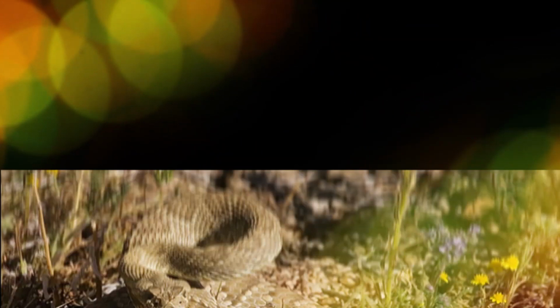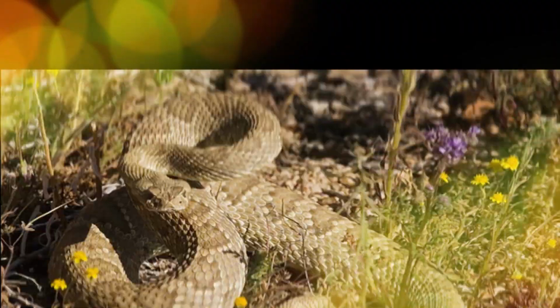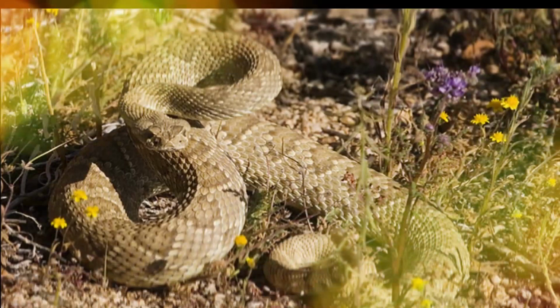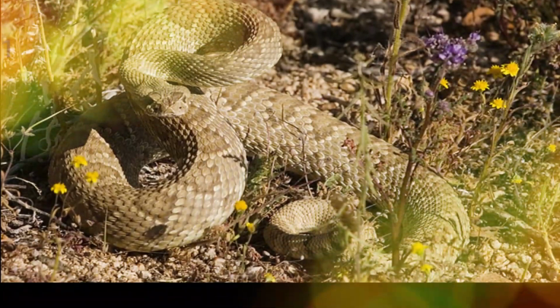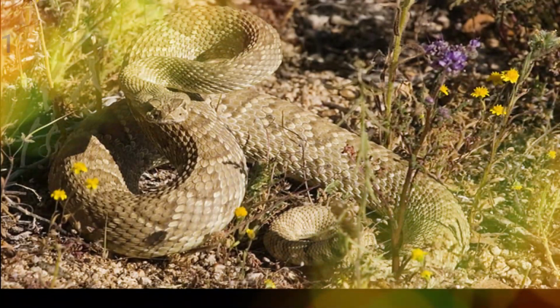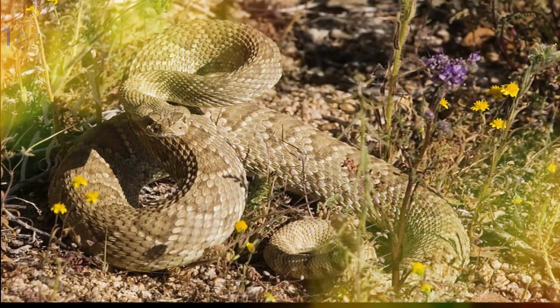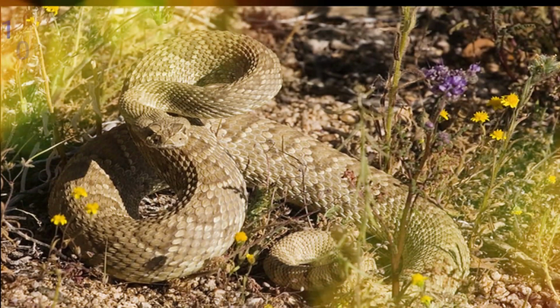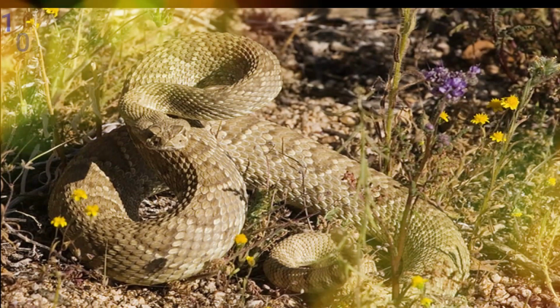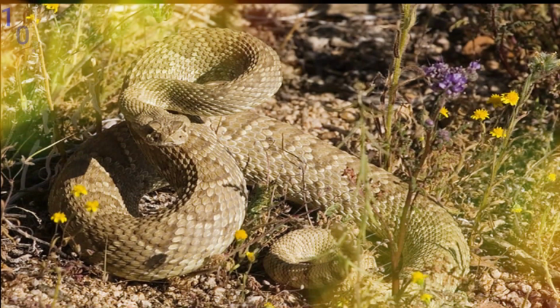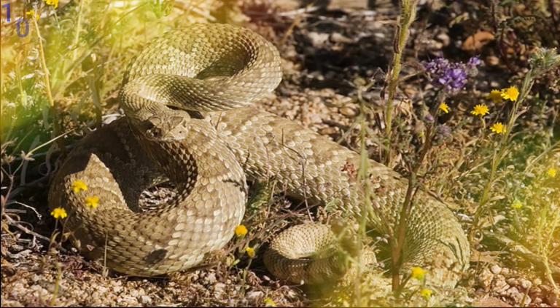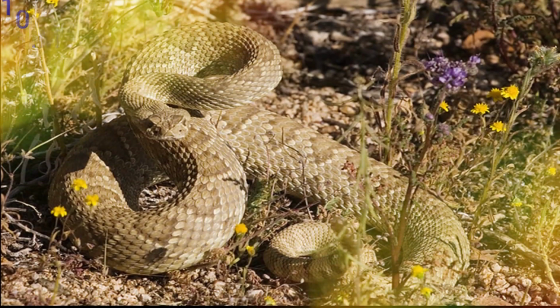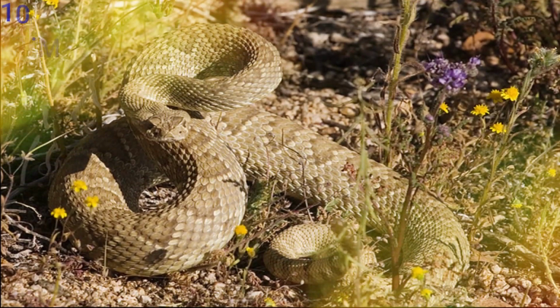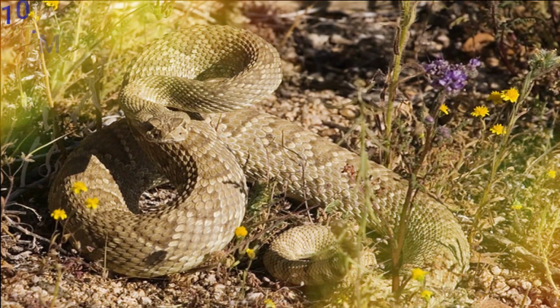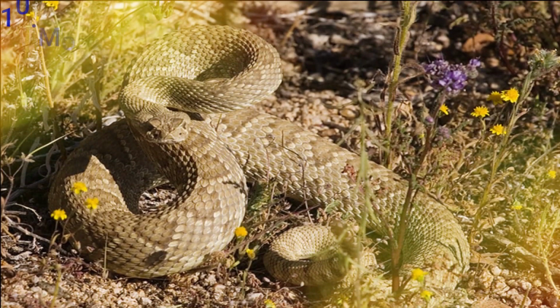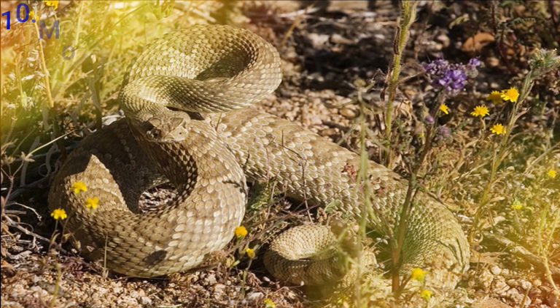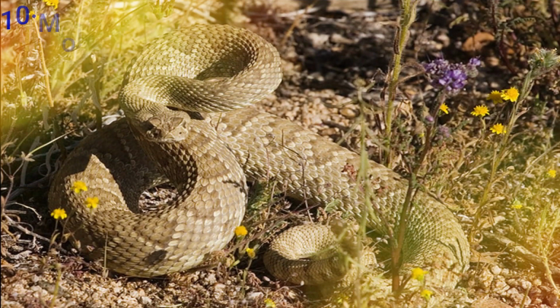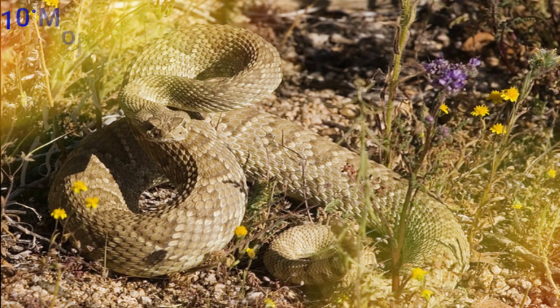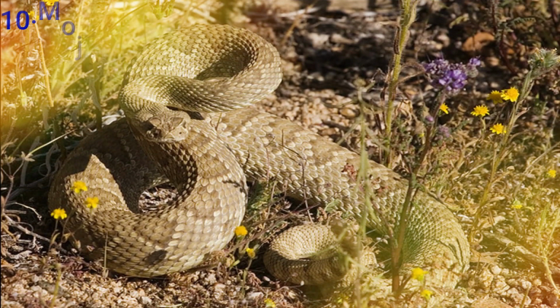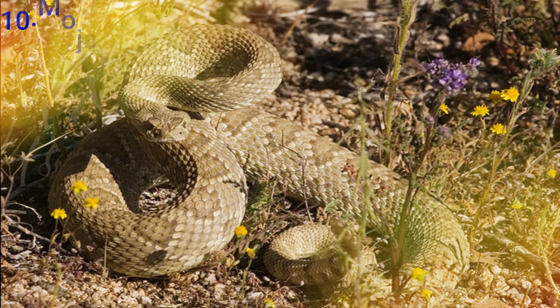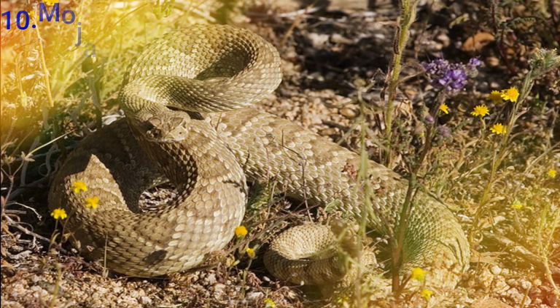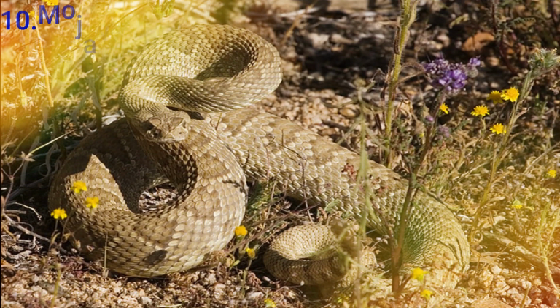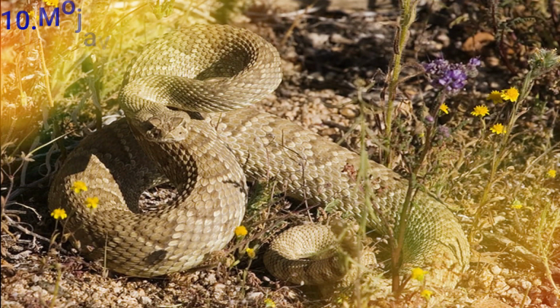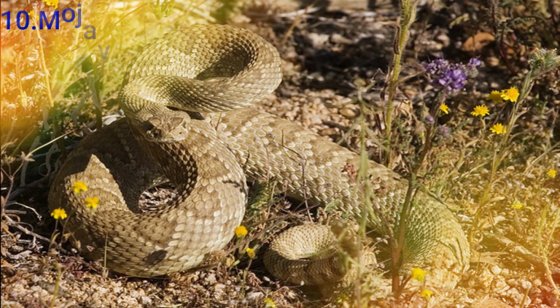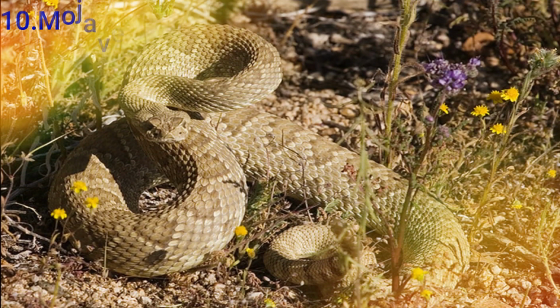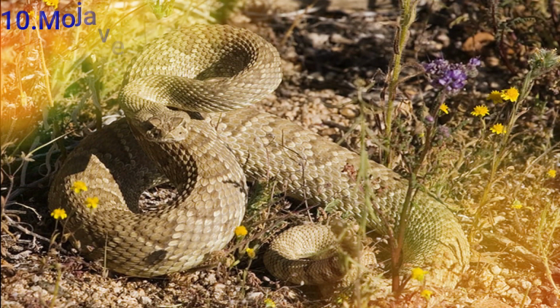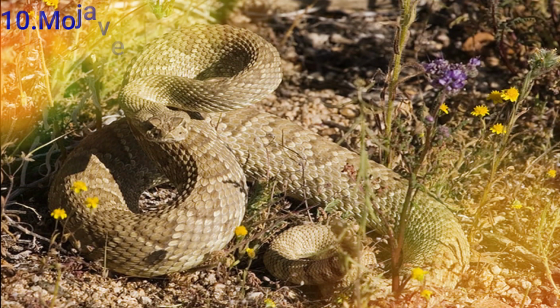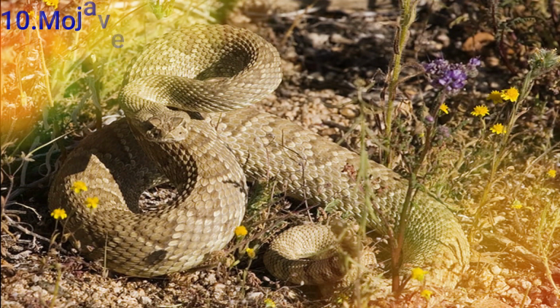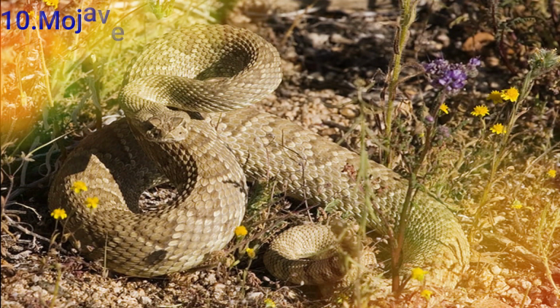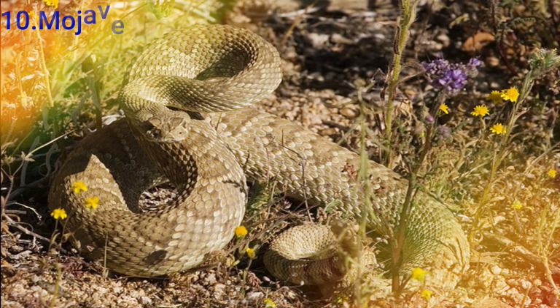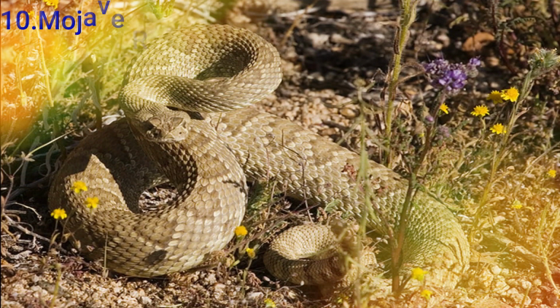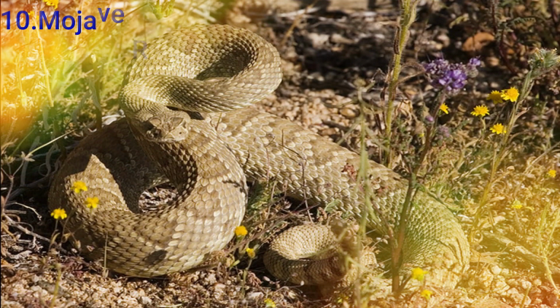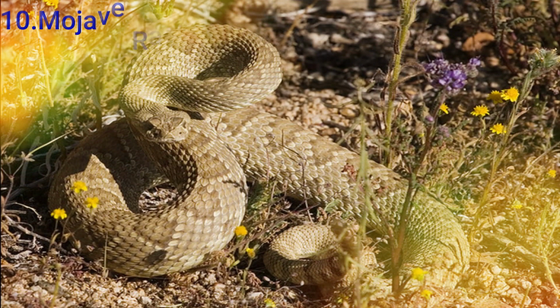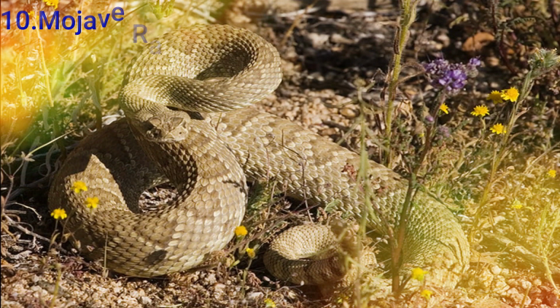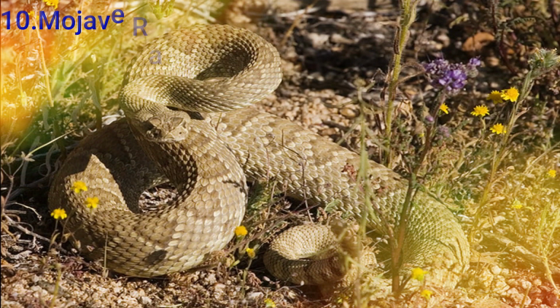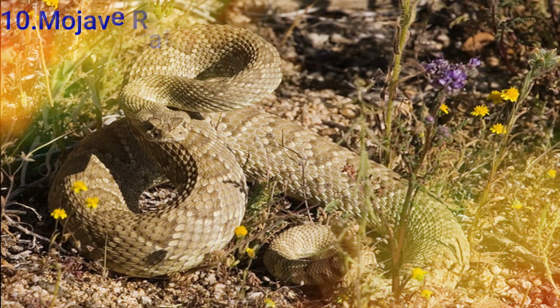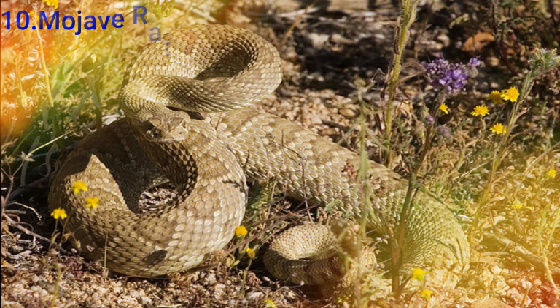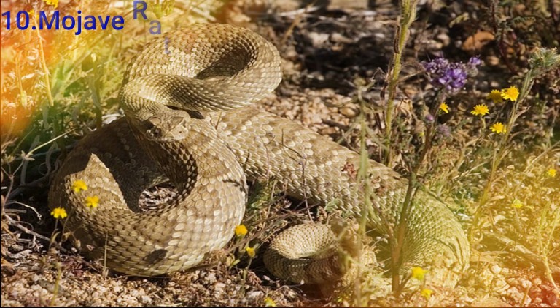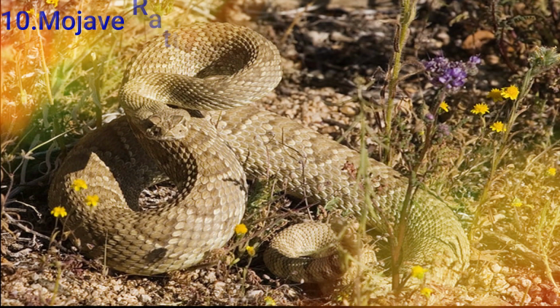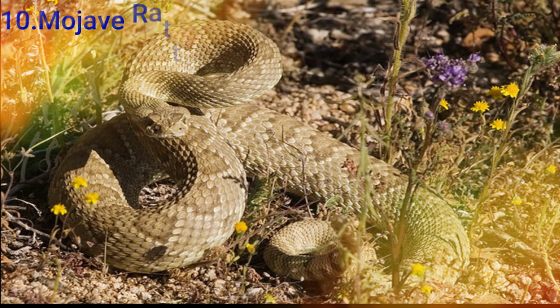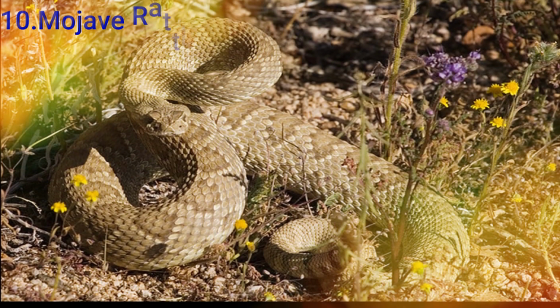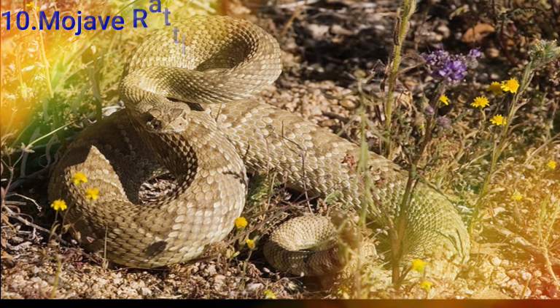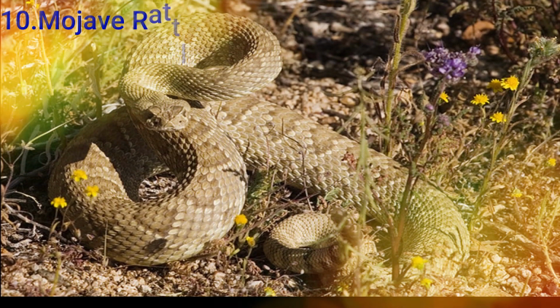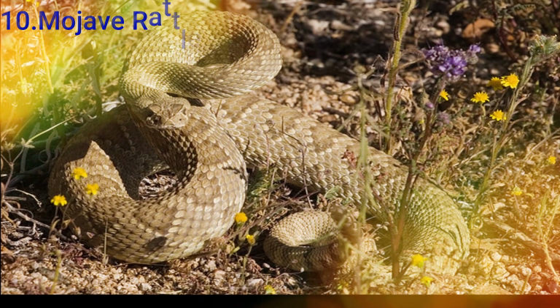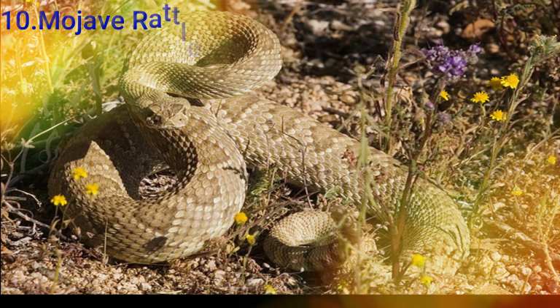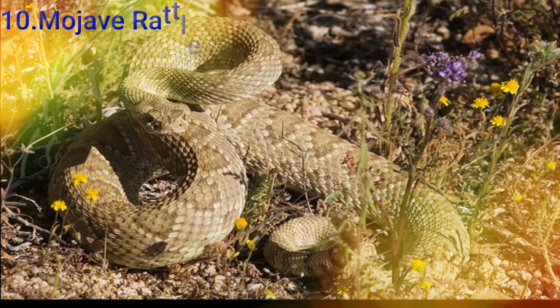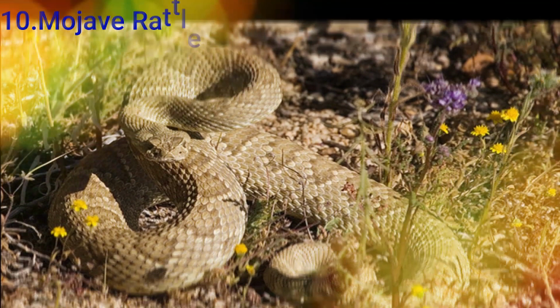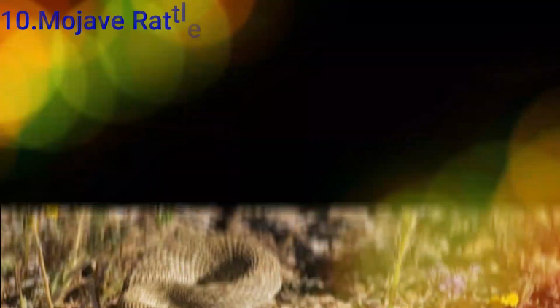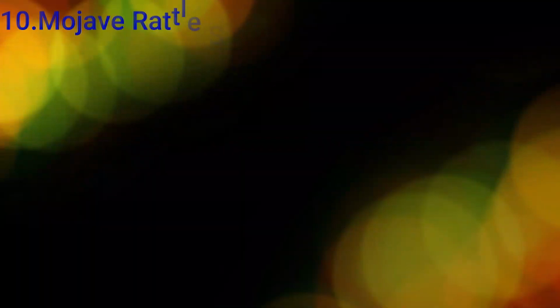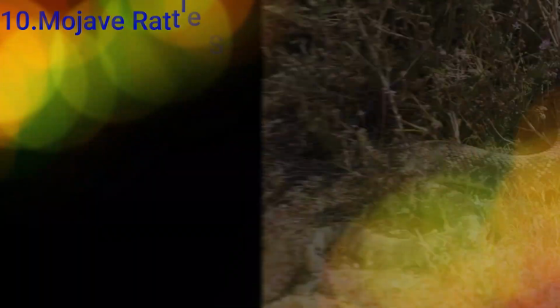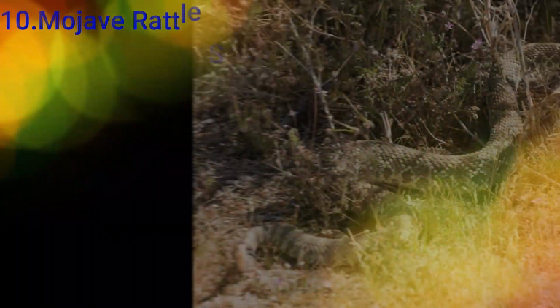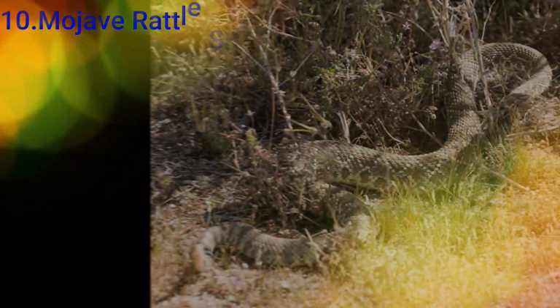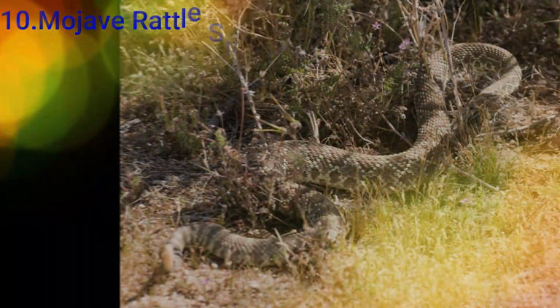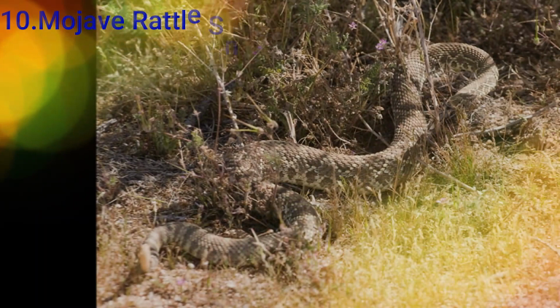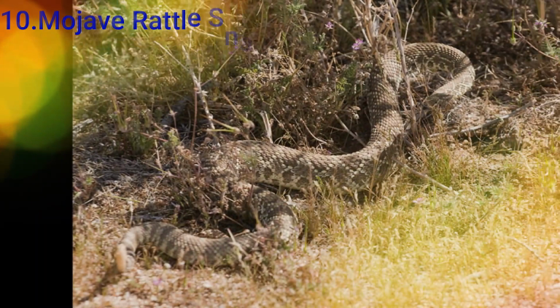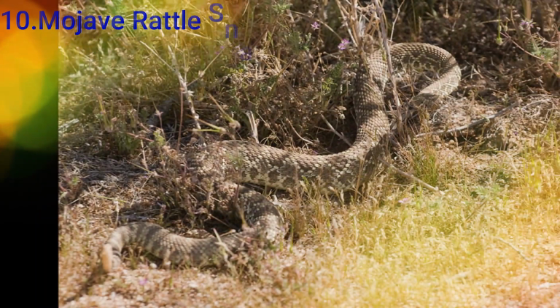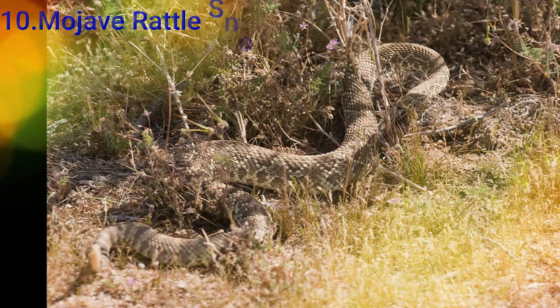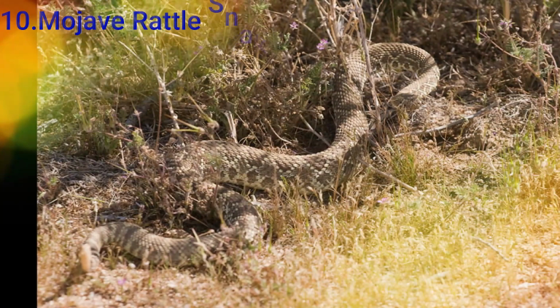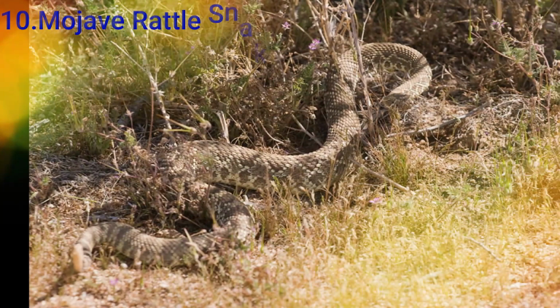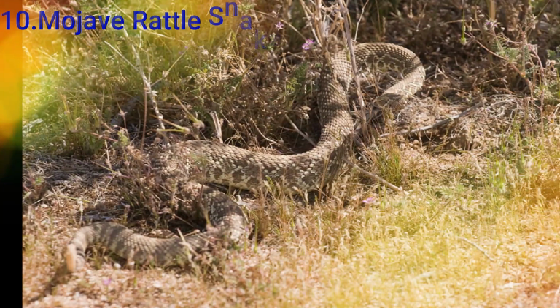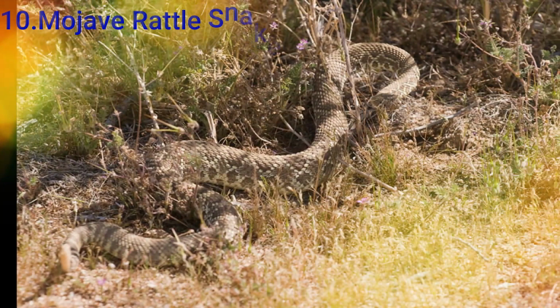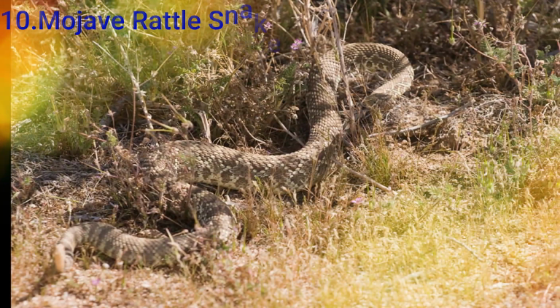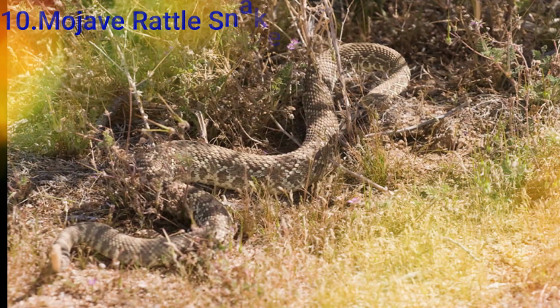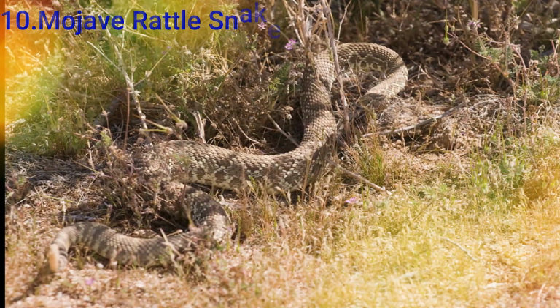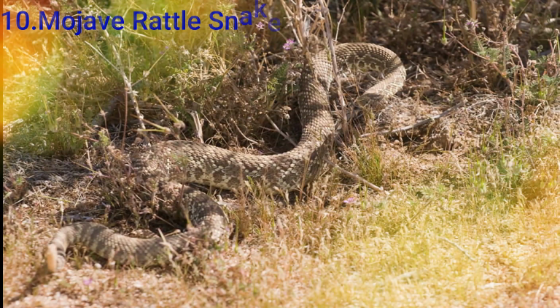The first snake is a rat-tailed snake. This is found in the southern part of the United States, in the South Sea.